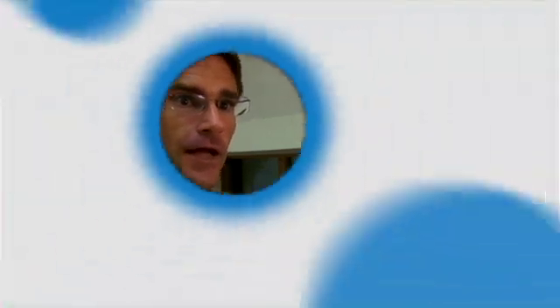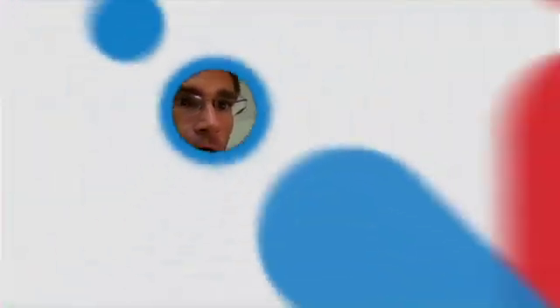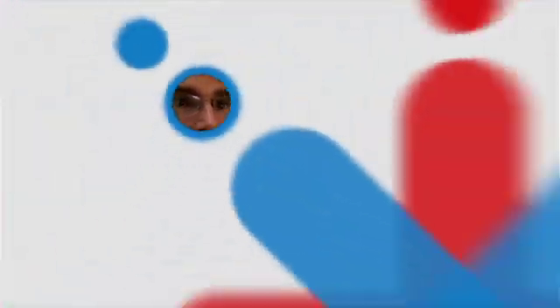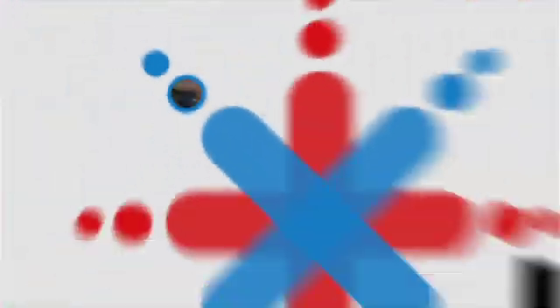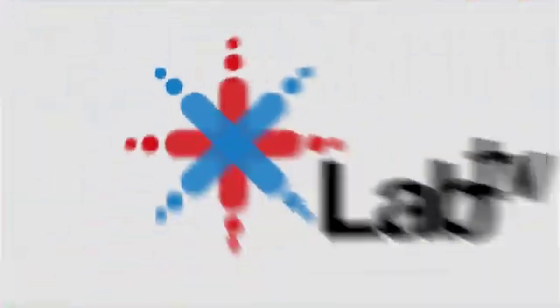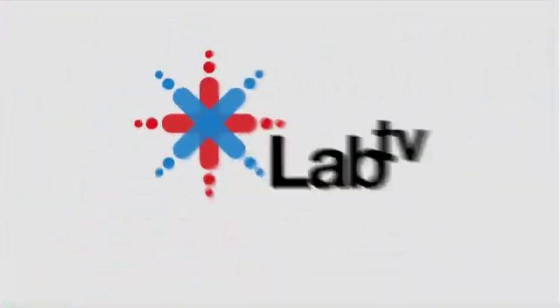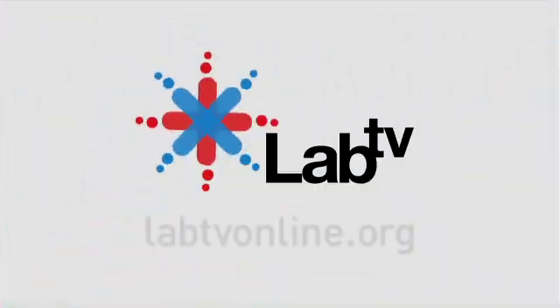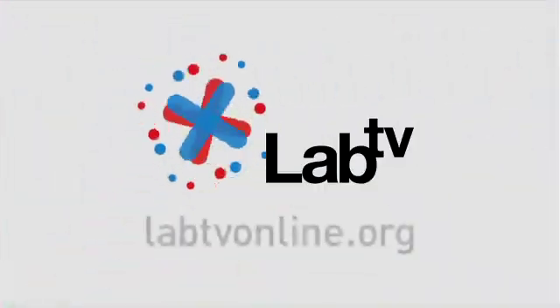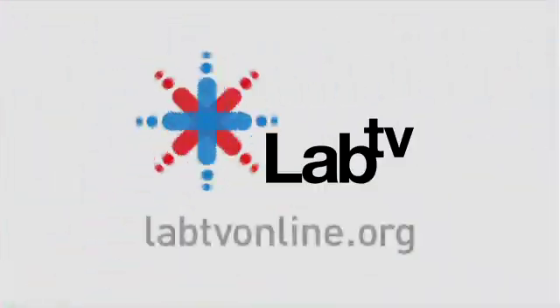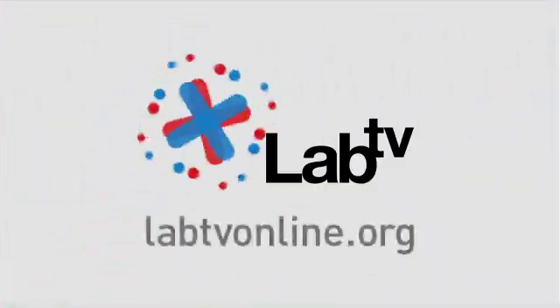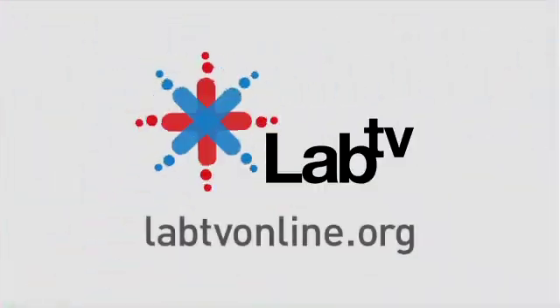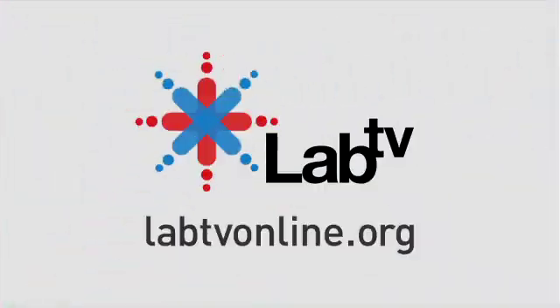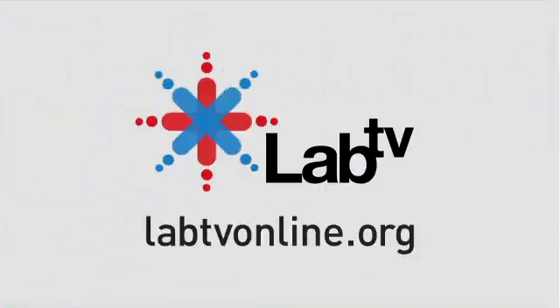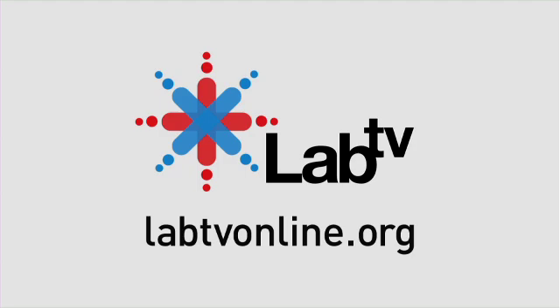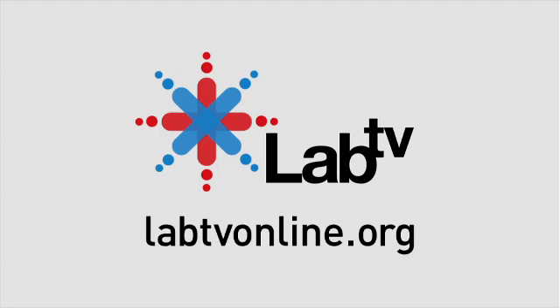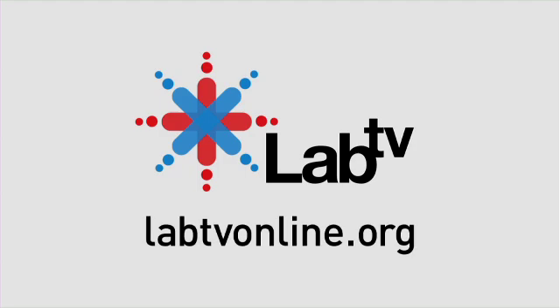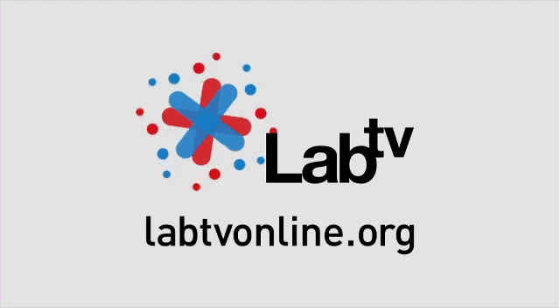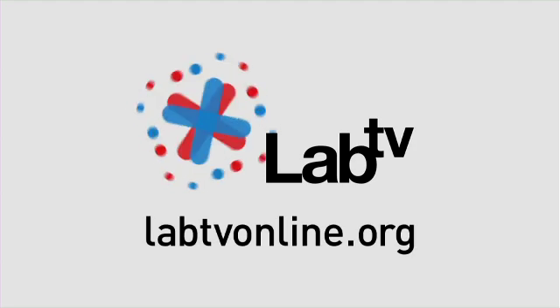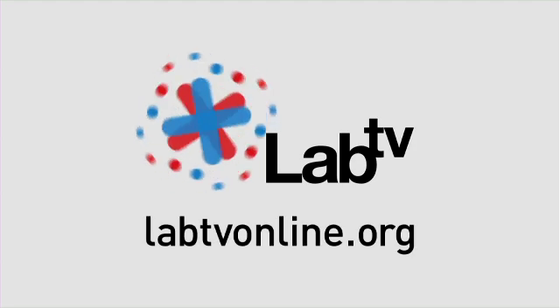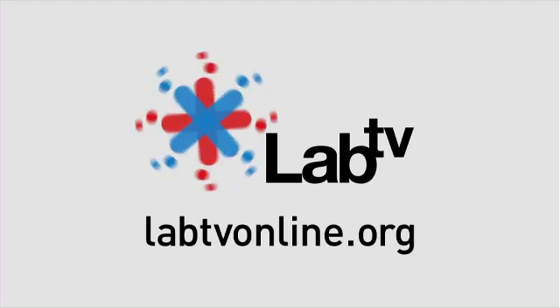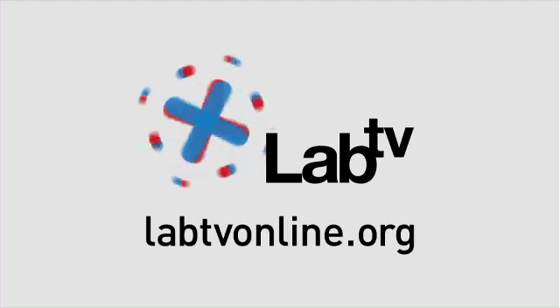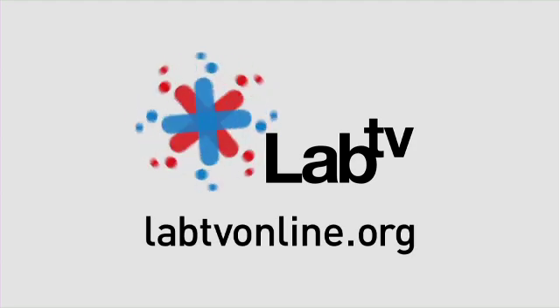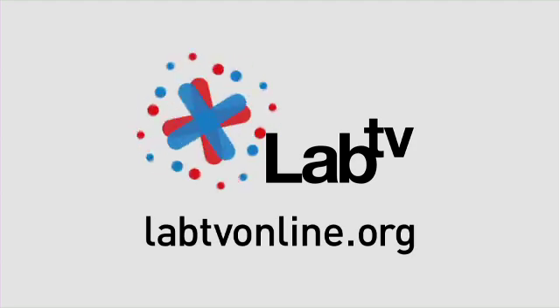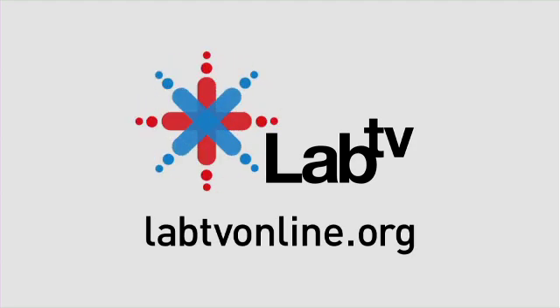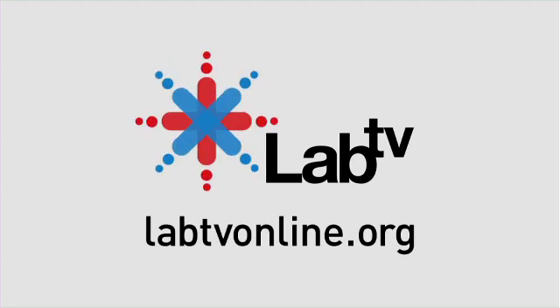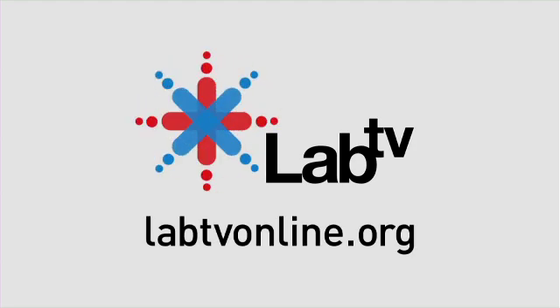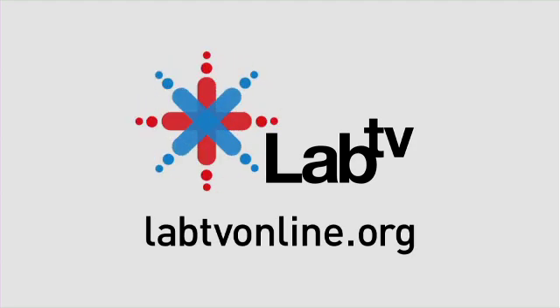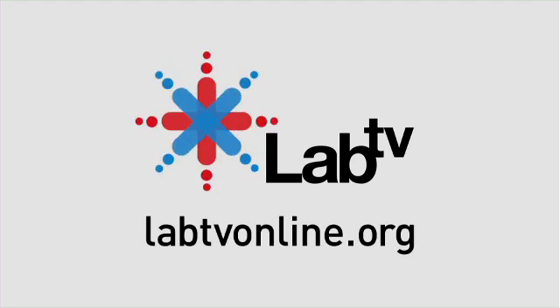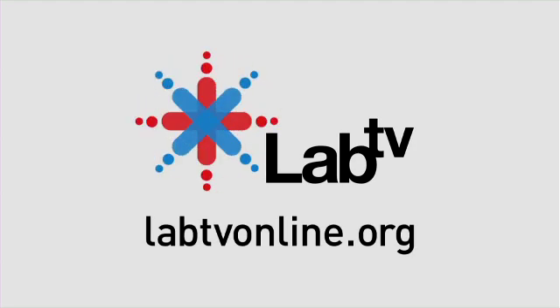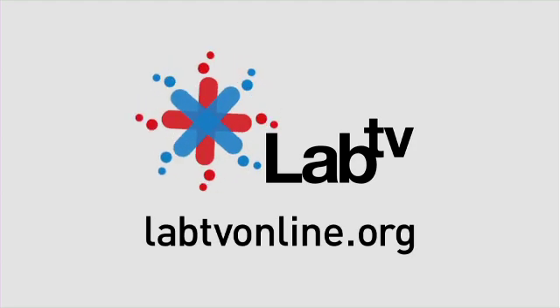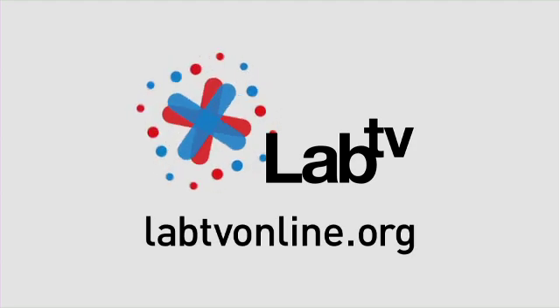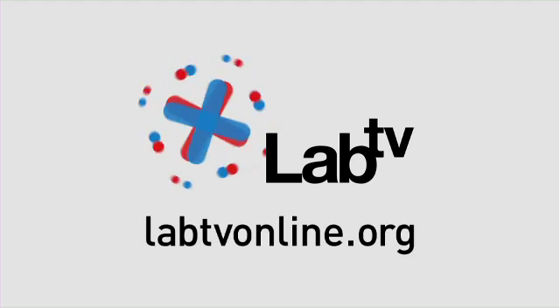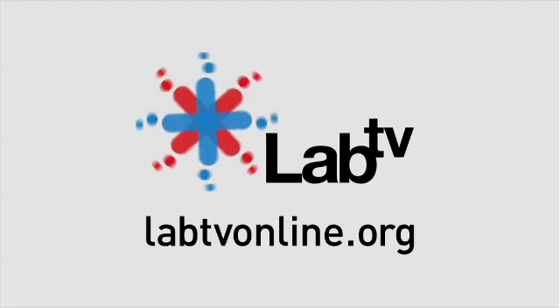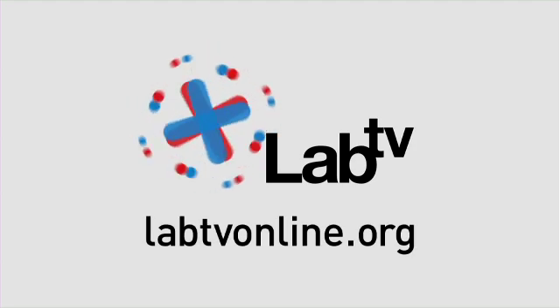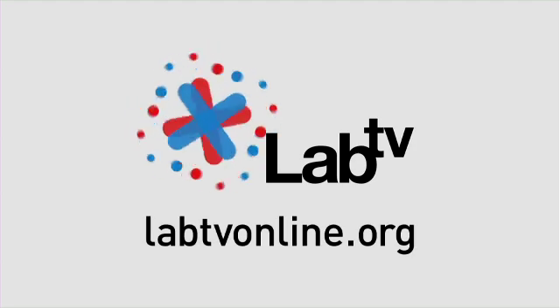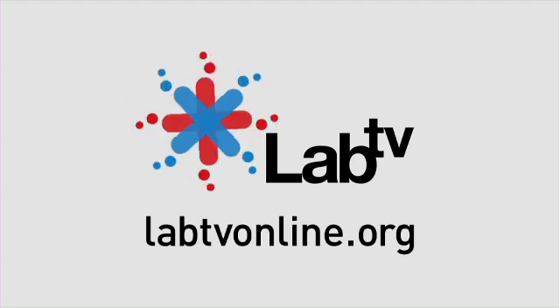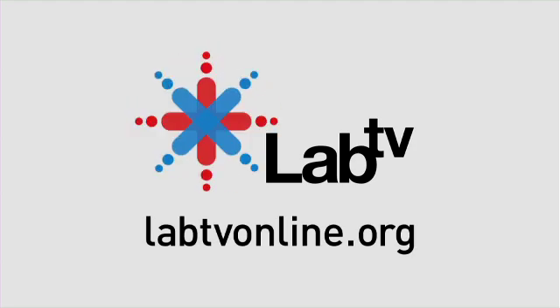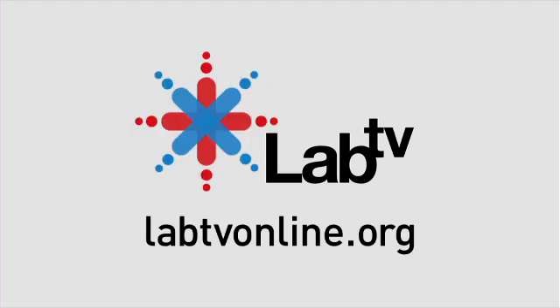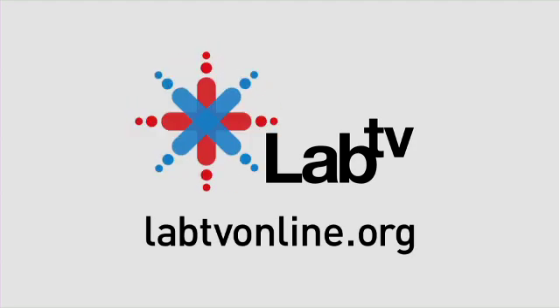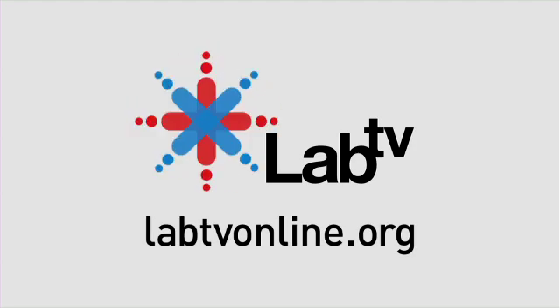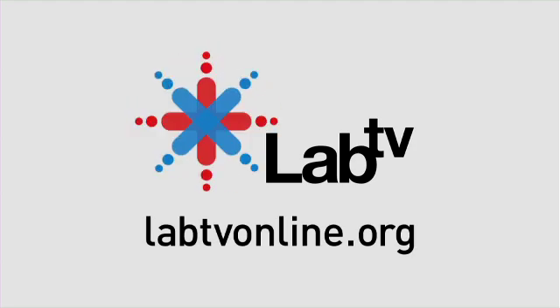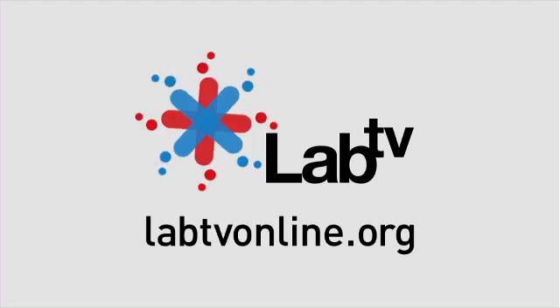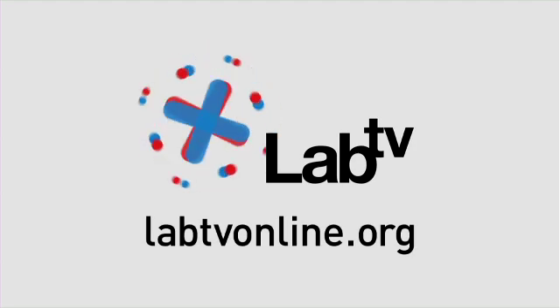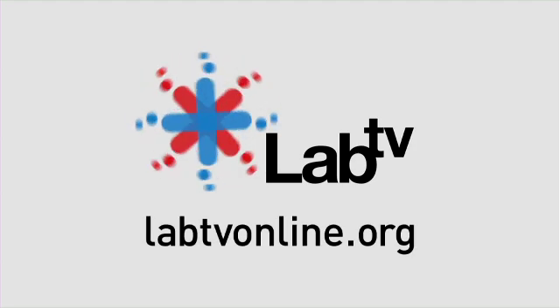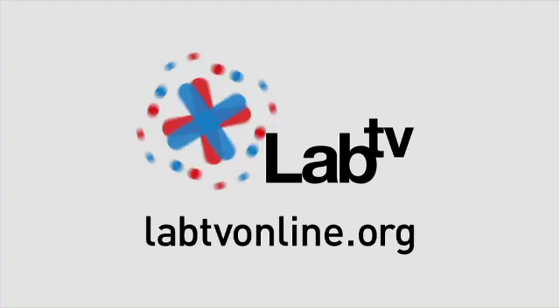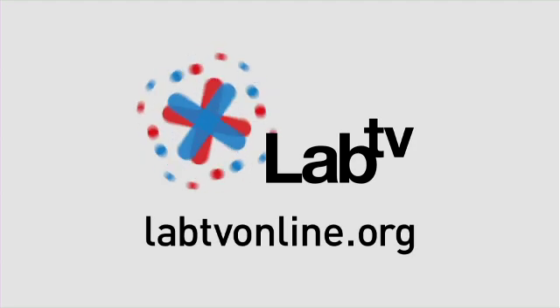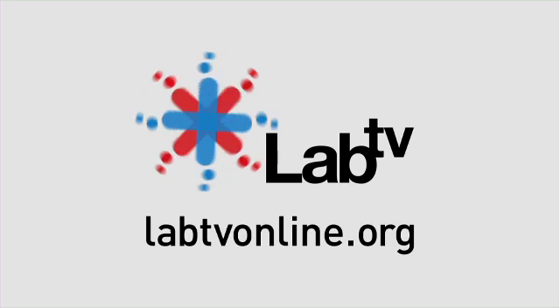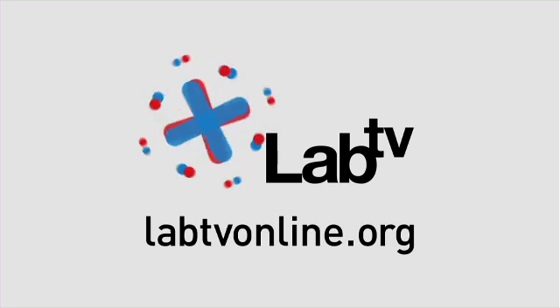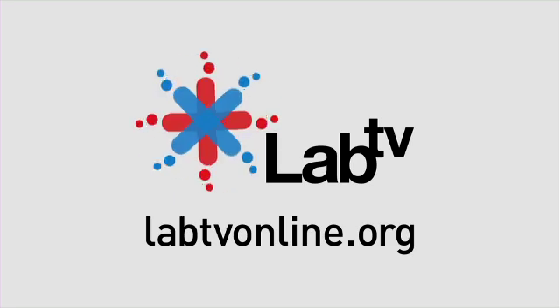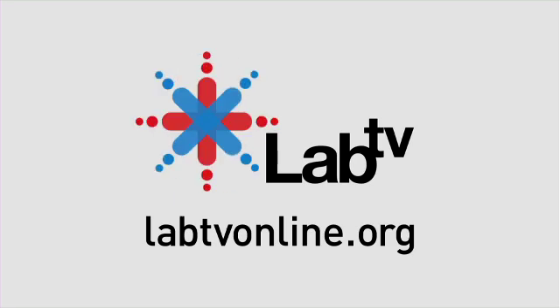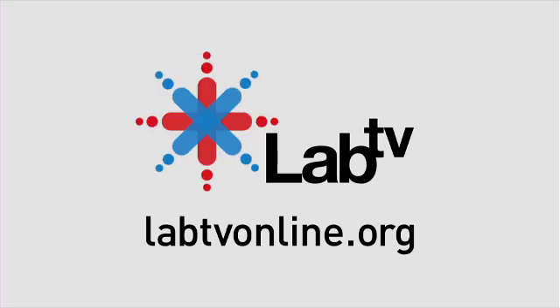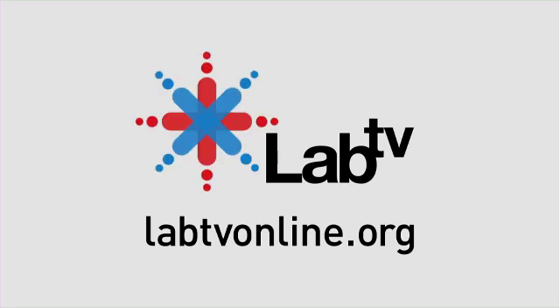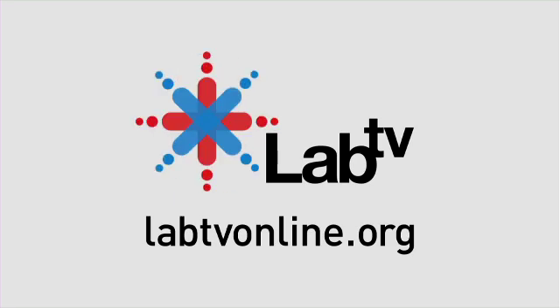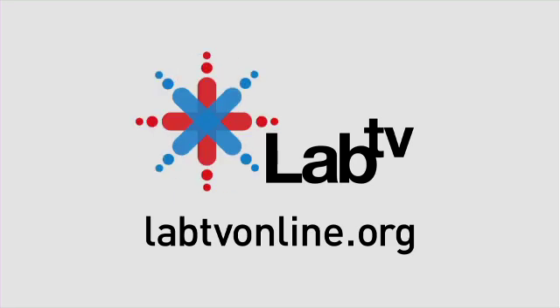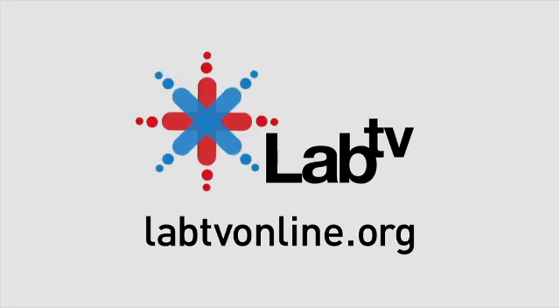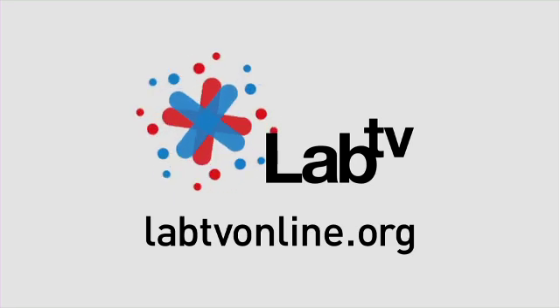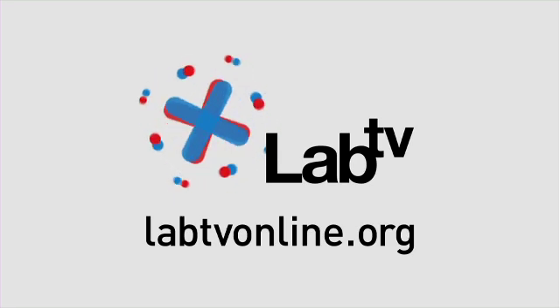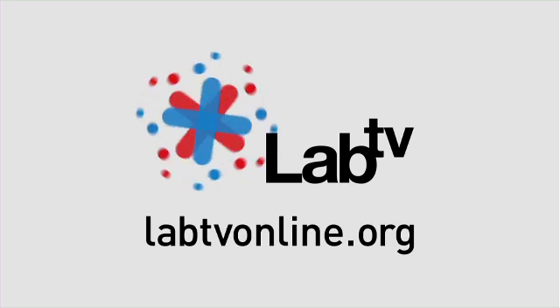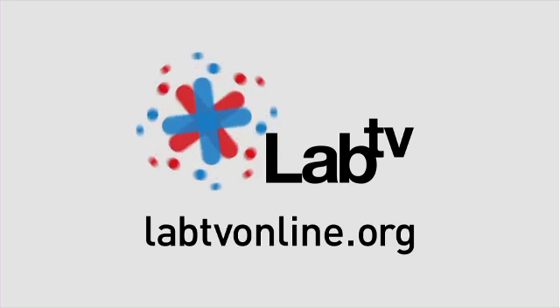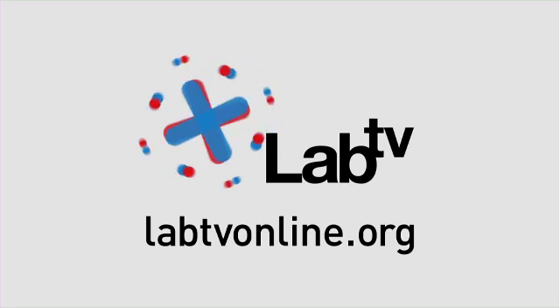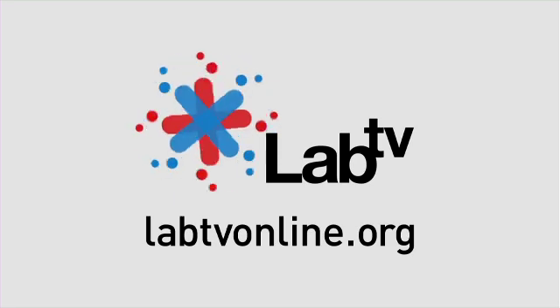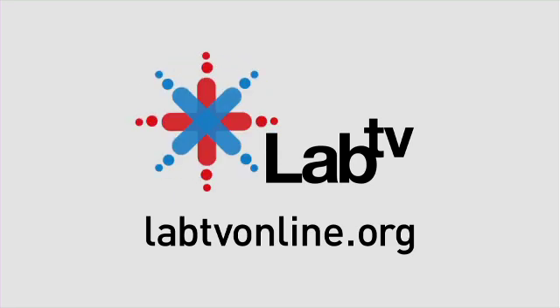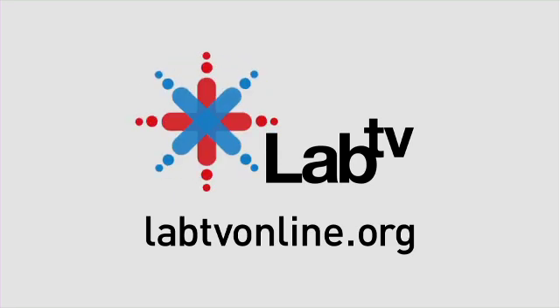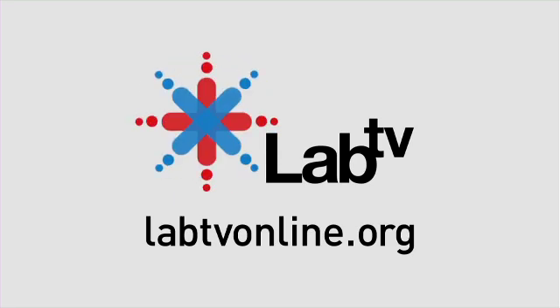To find out more about temperature regulation, sweating, and the scientific method, check out labtvonline.org.